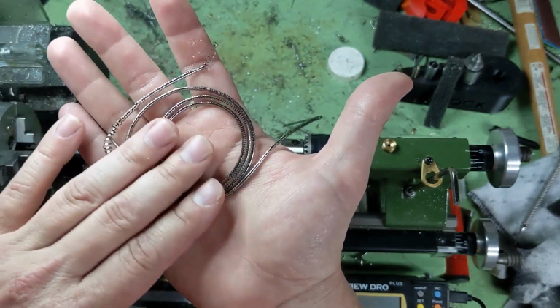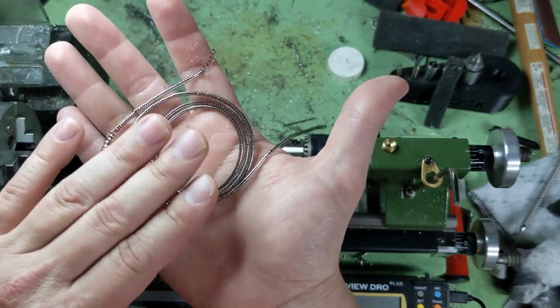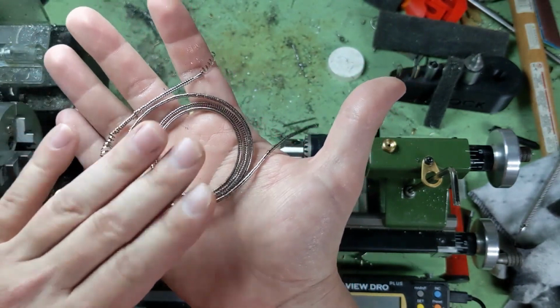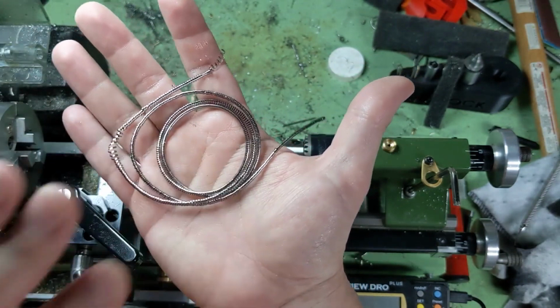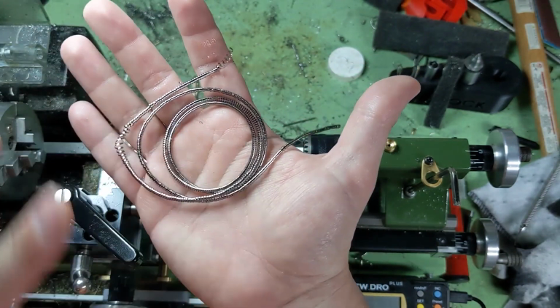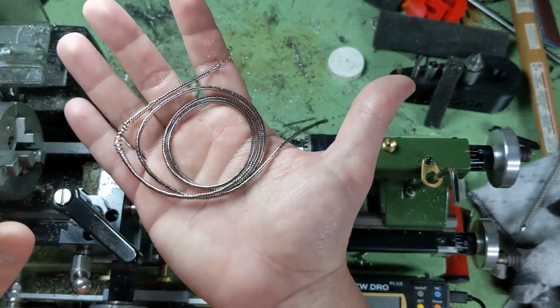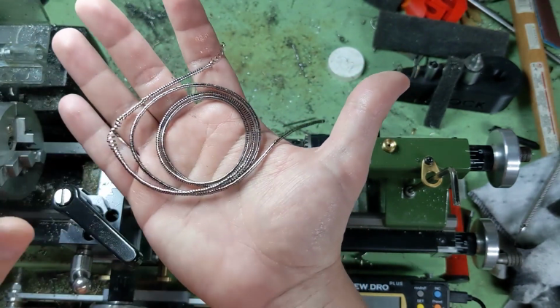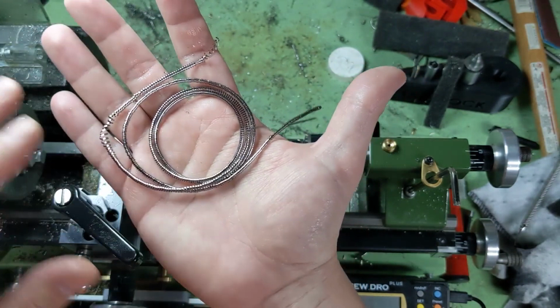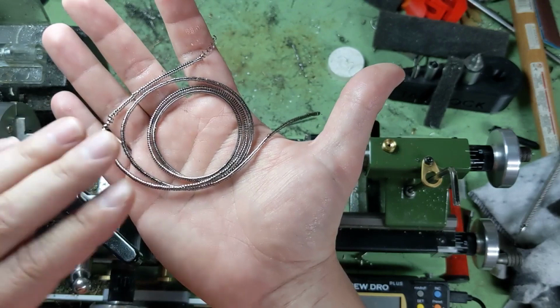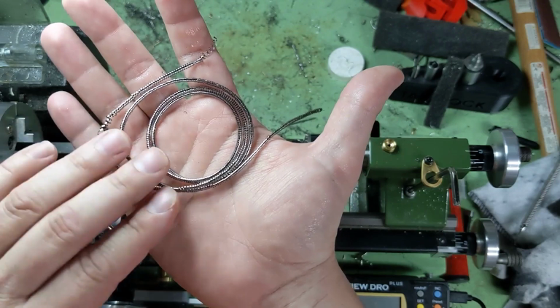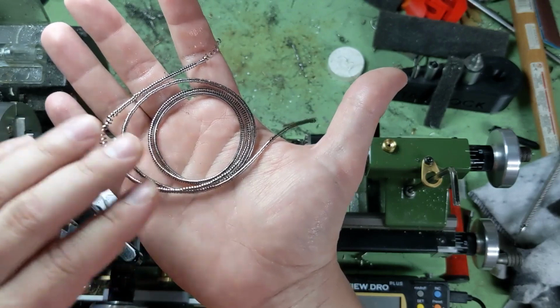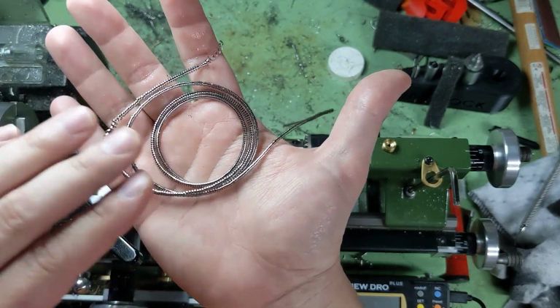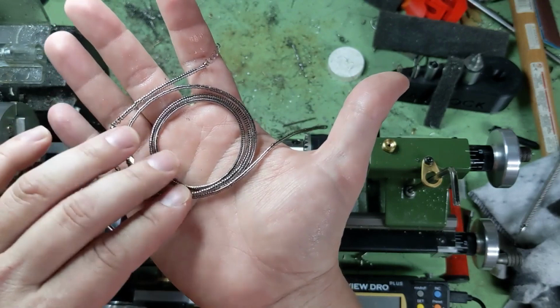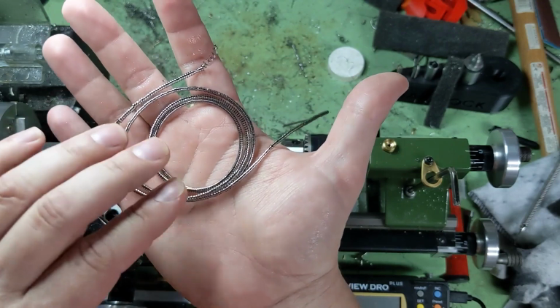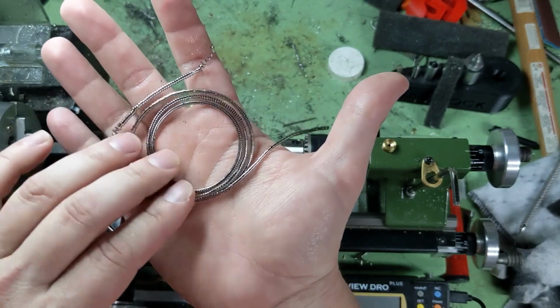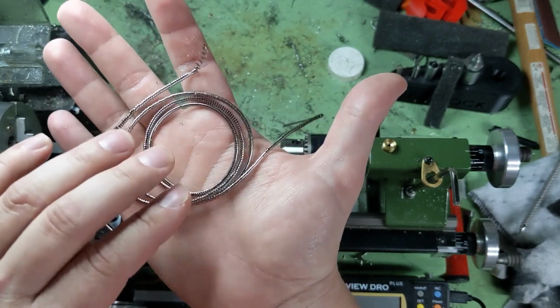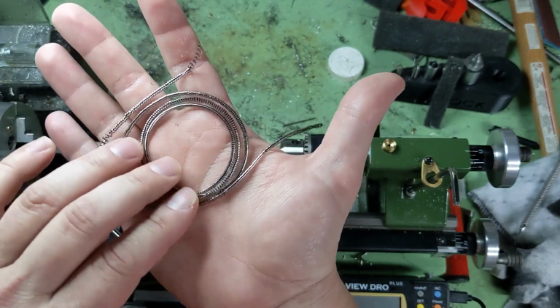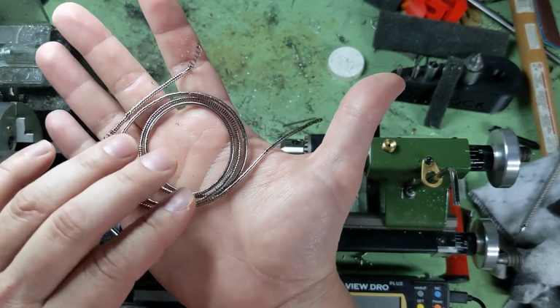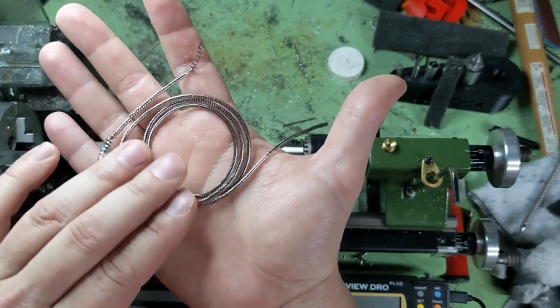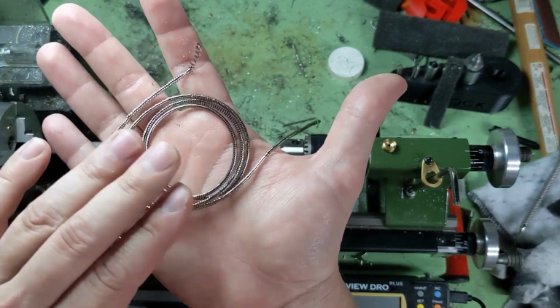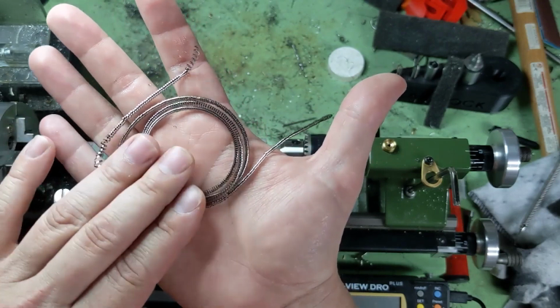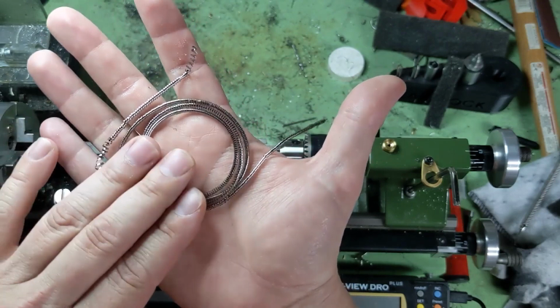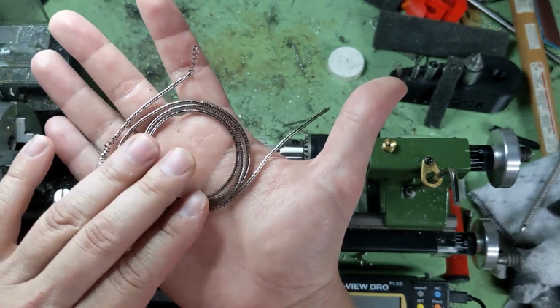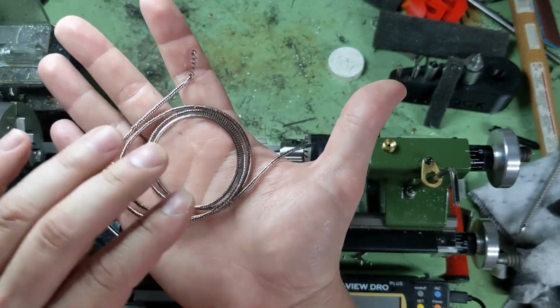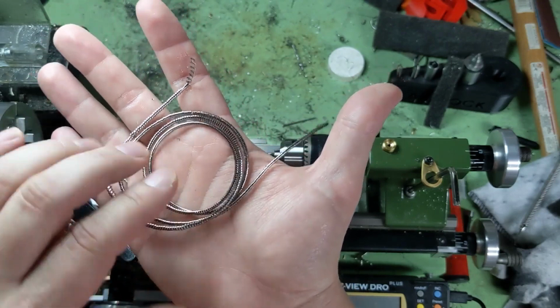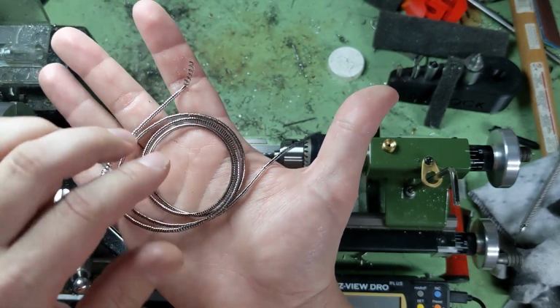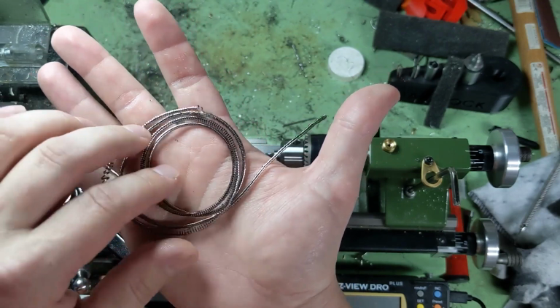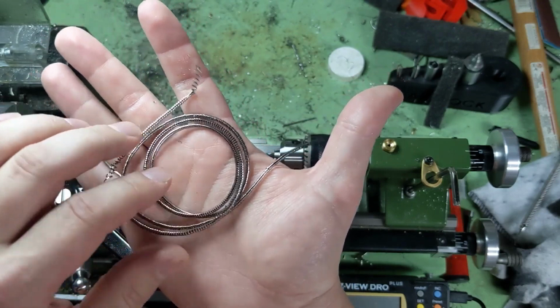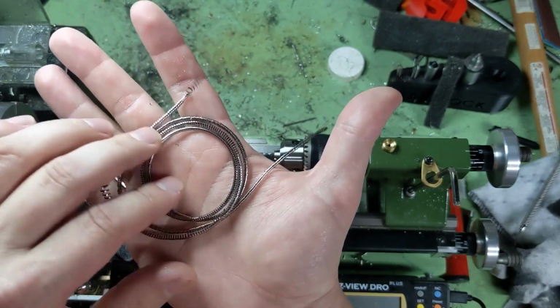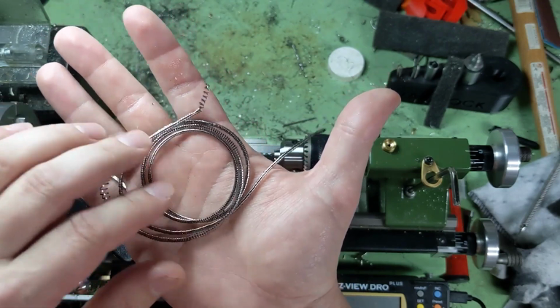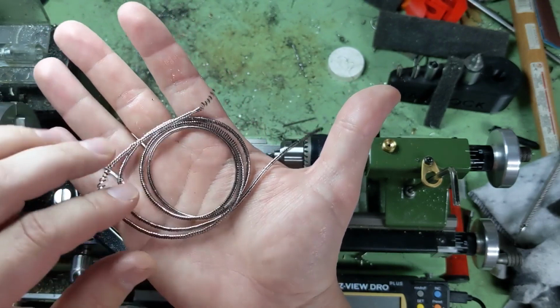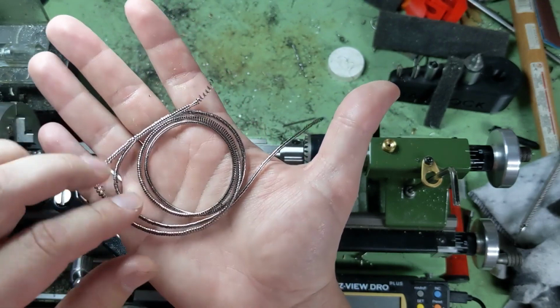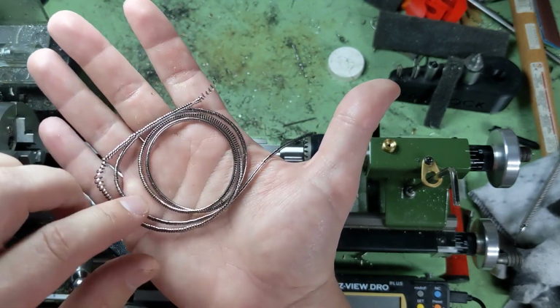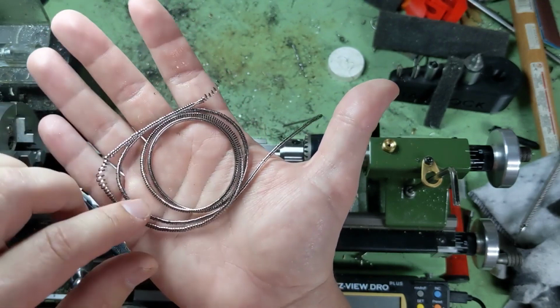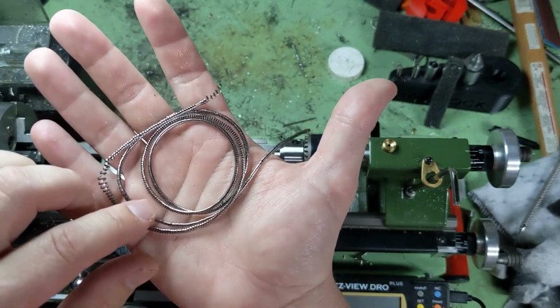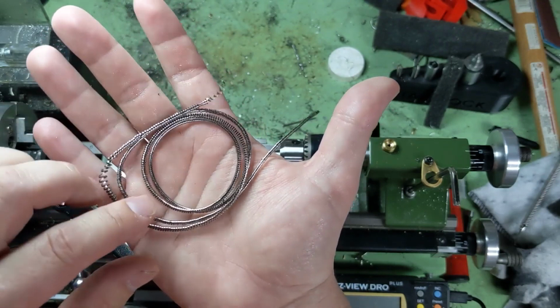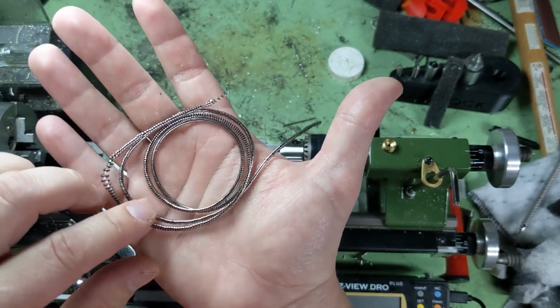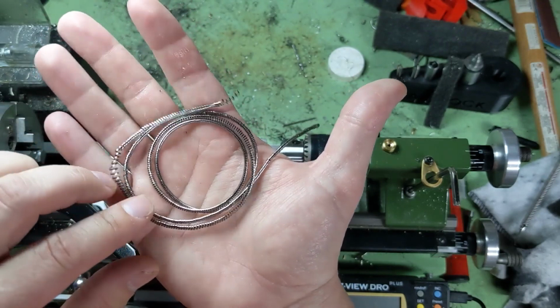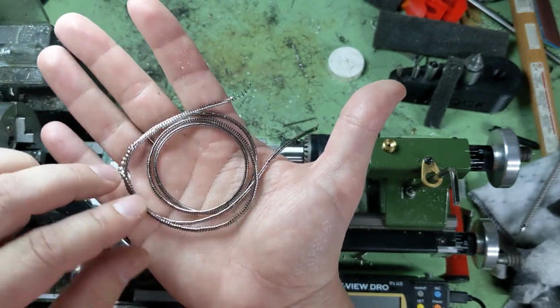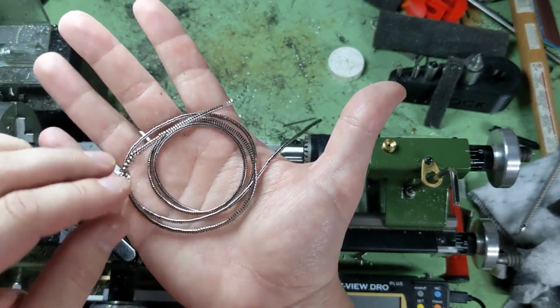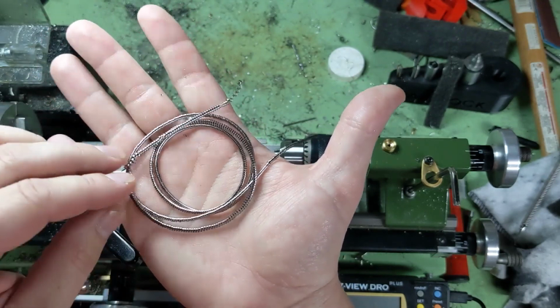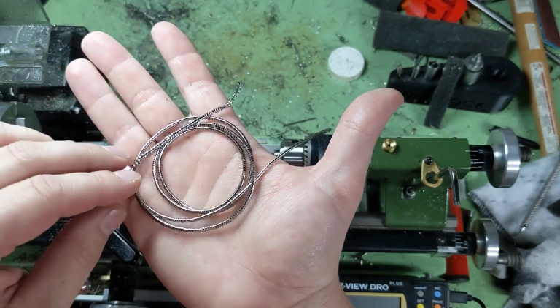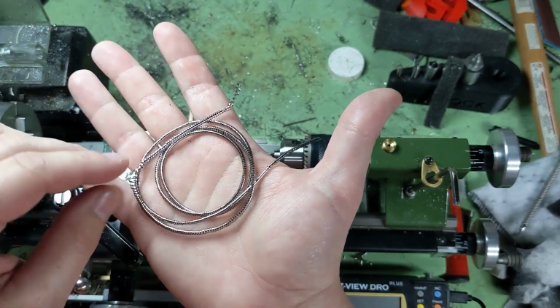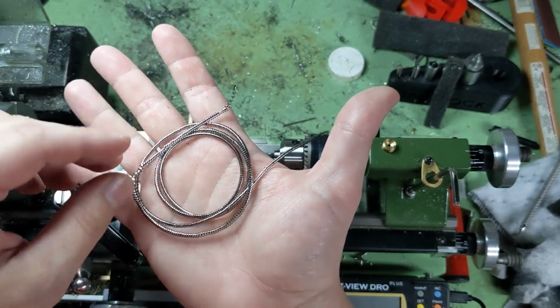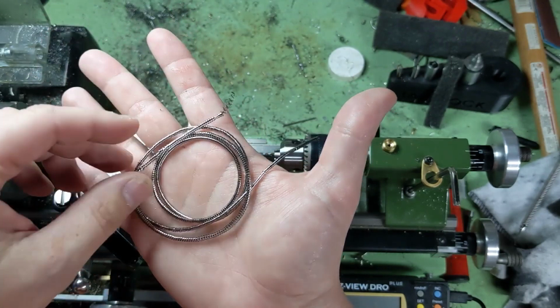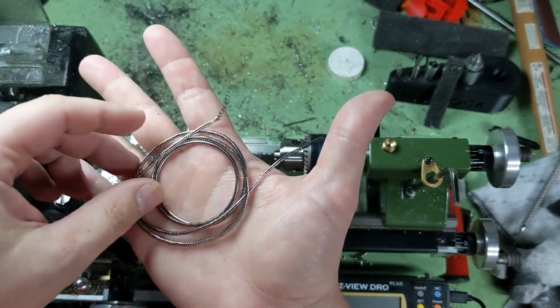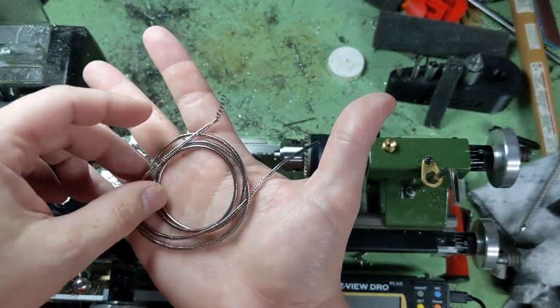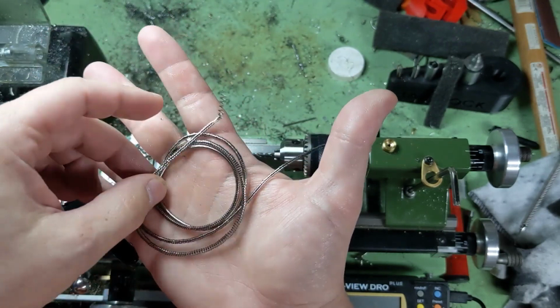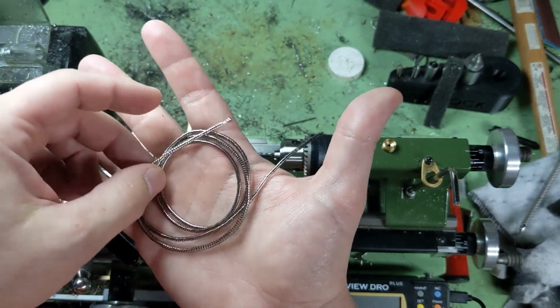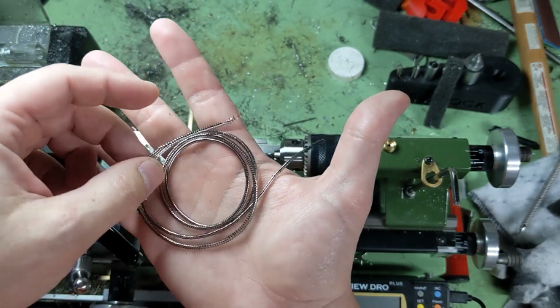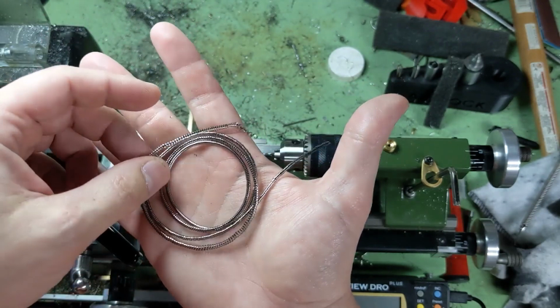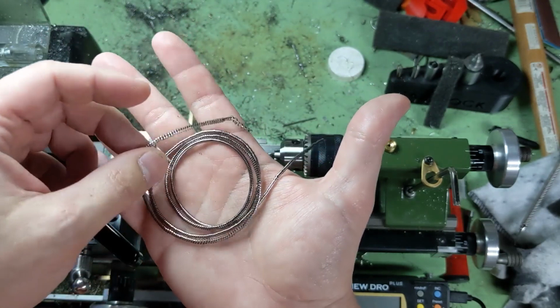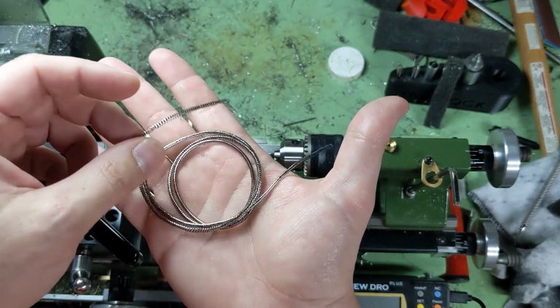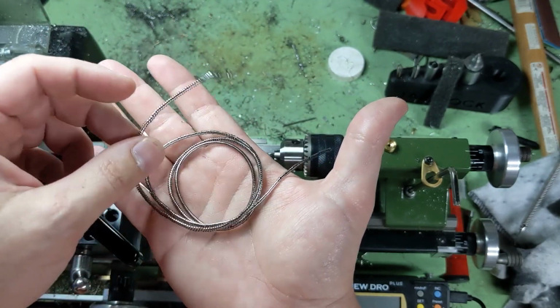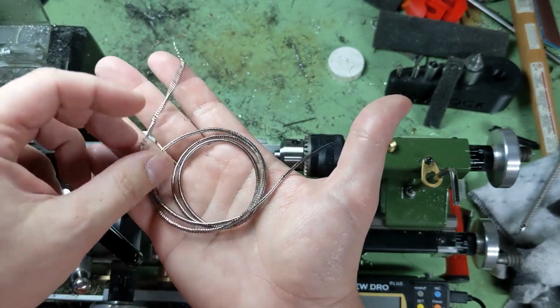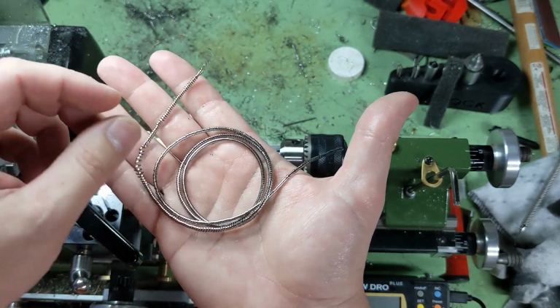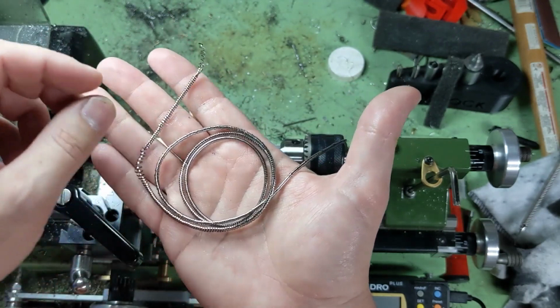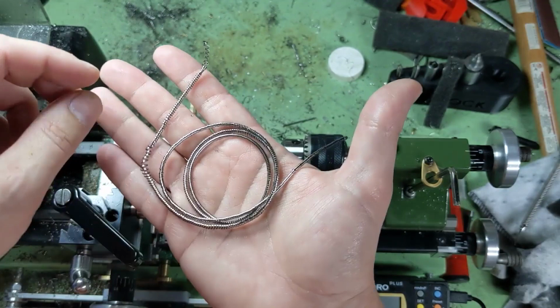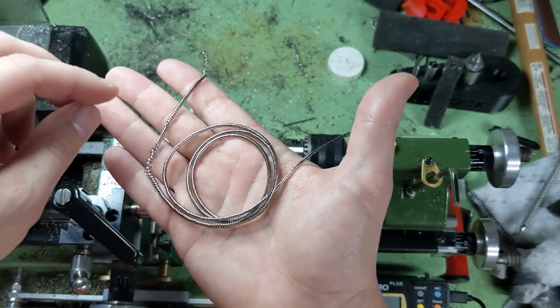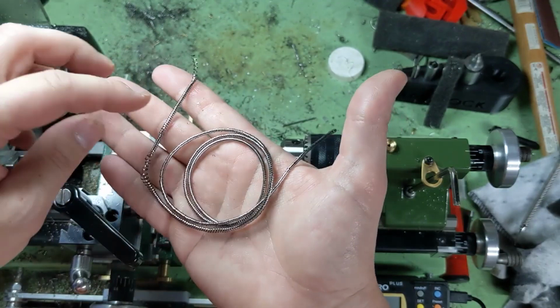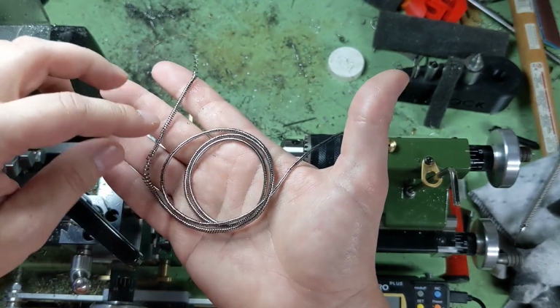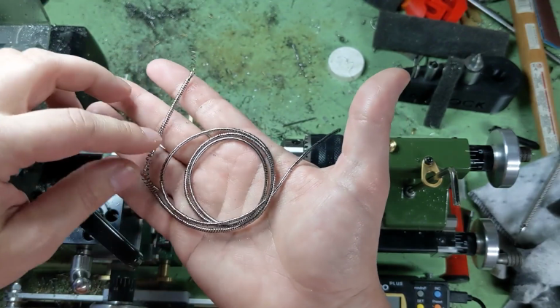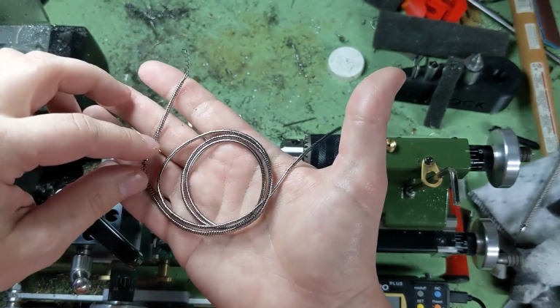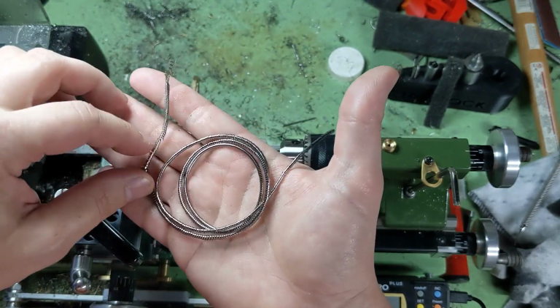But on this little lathe, once again, just a nice bright finish, no jagged edges, nice tight curl. Very happy with this chip.